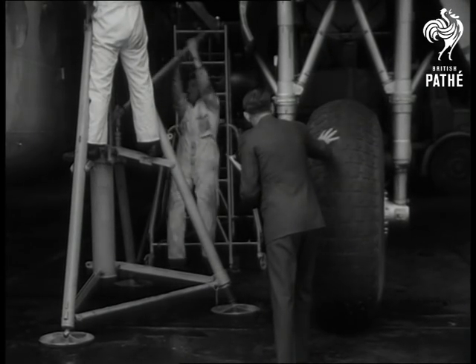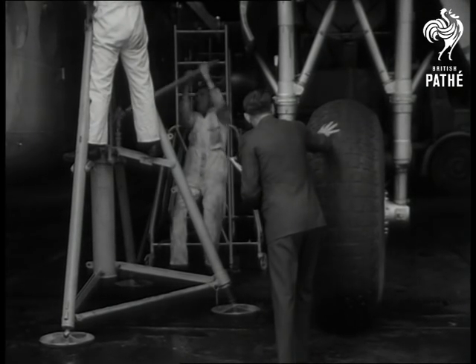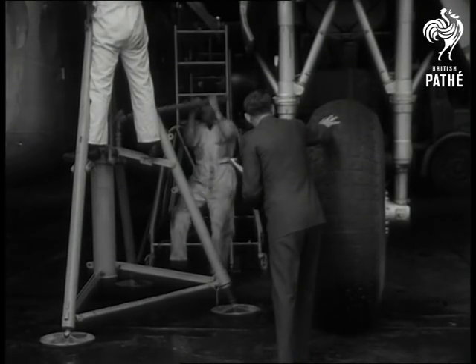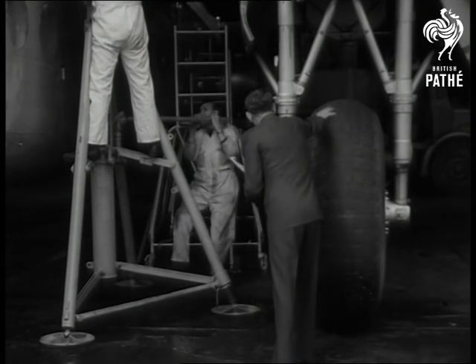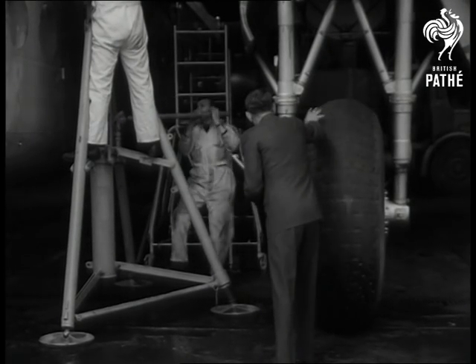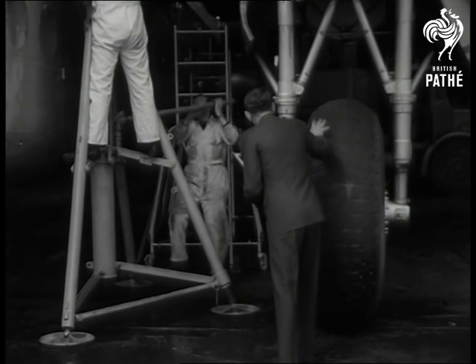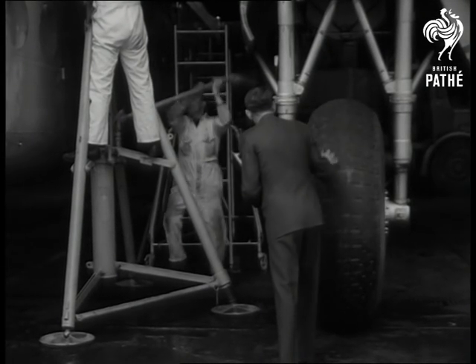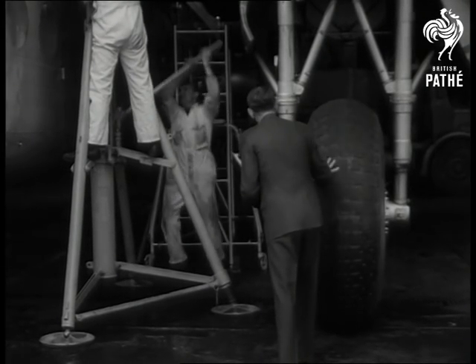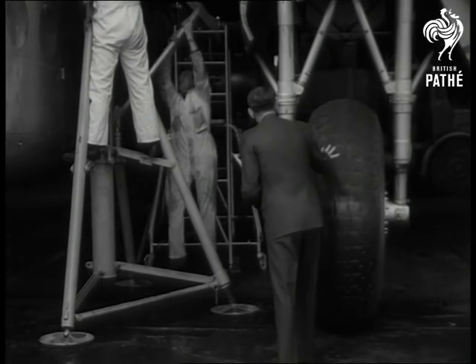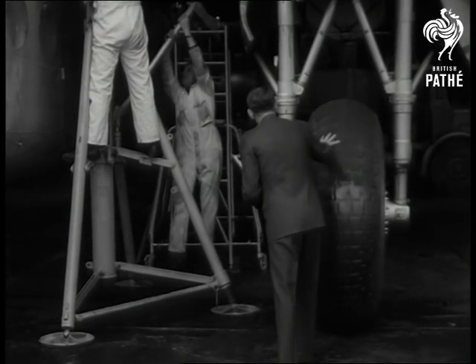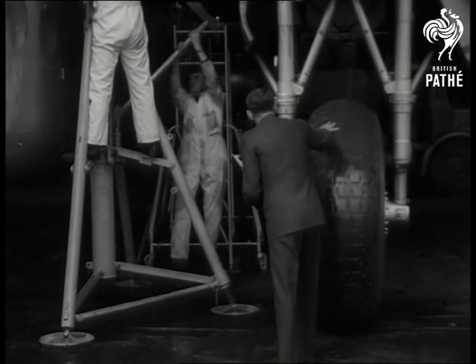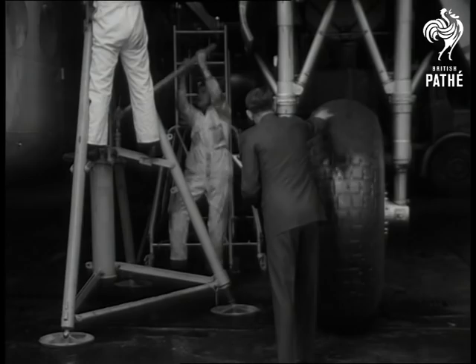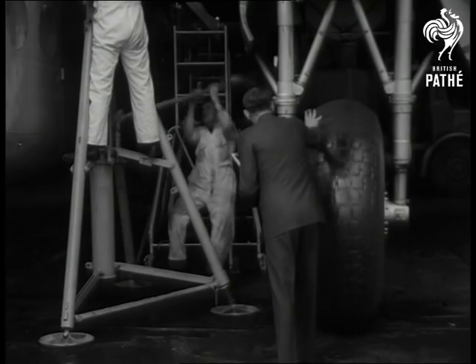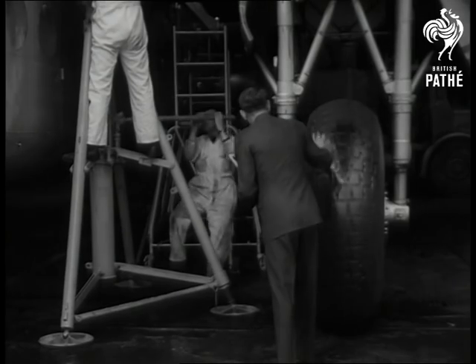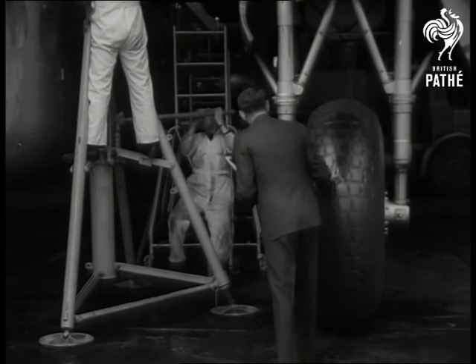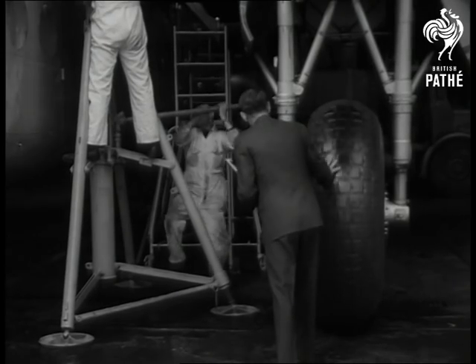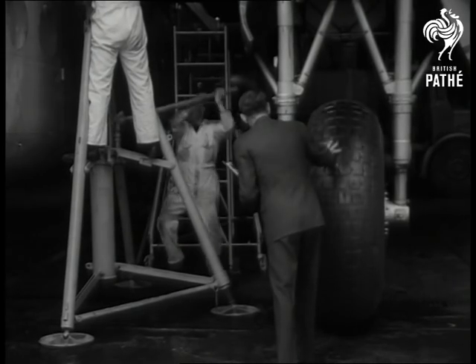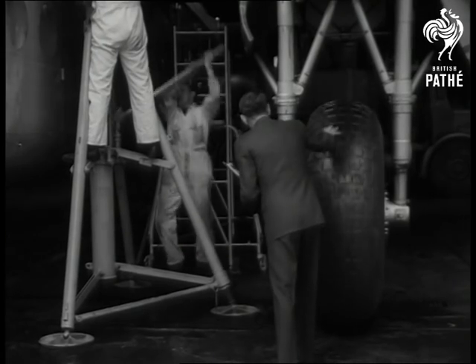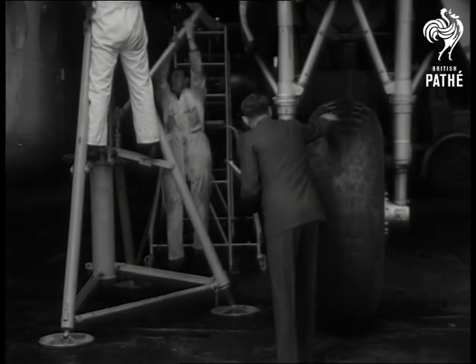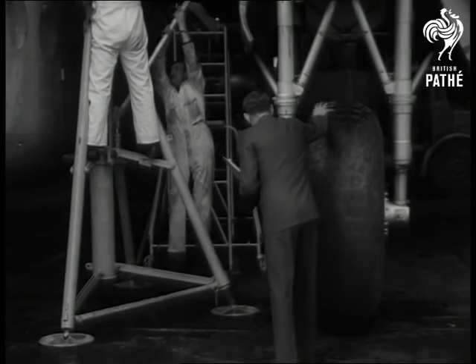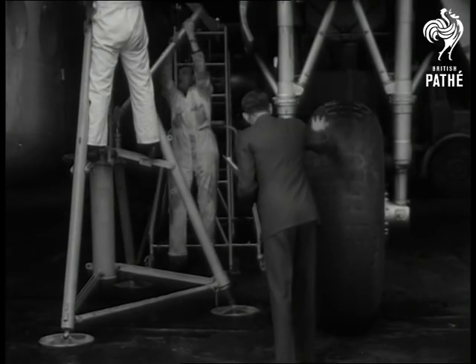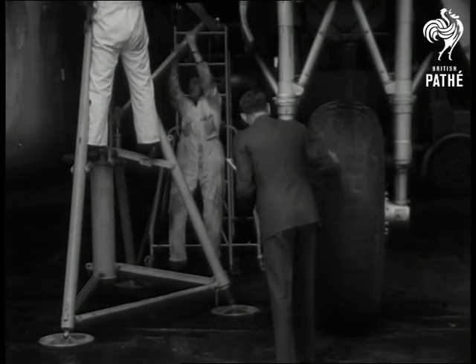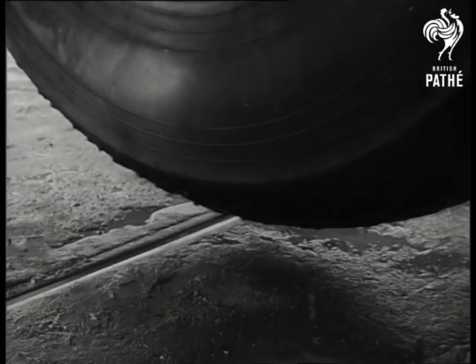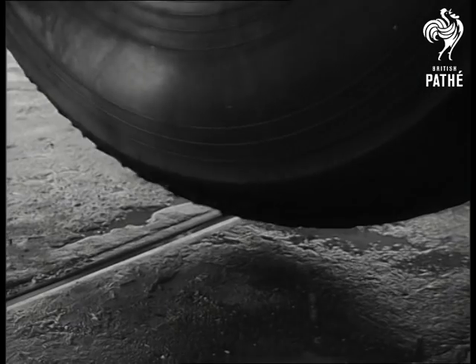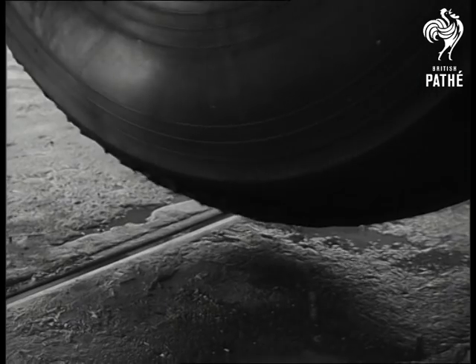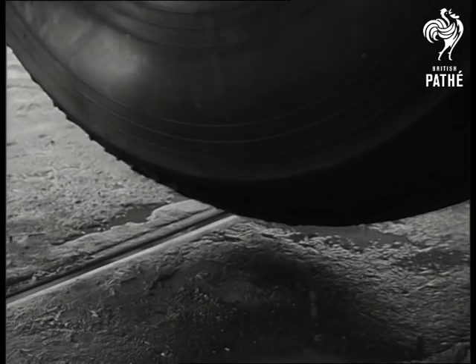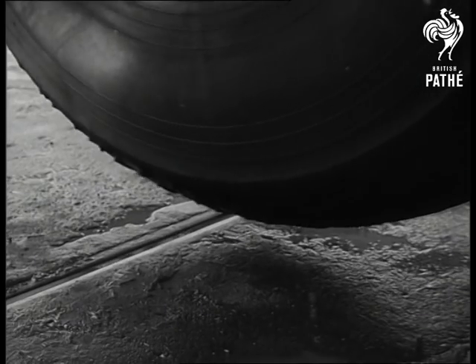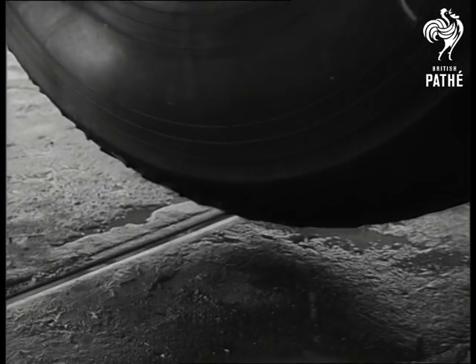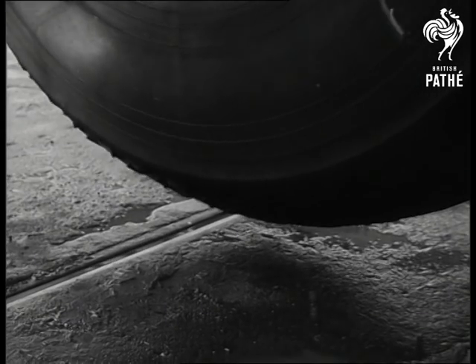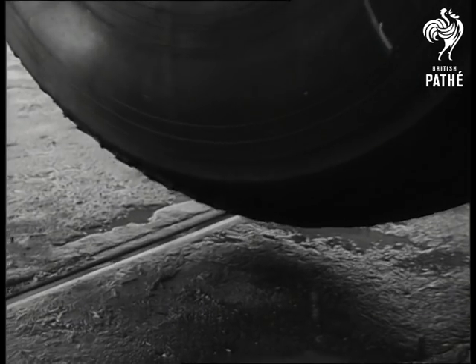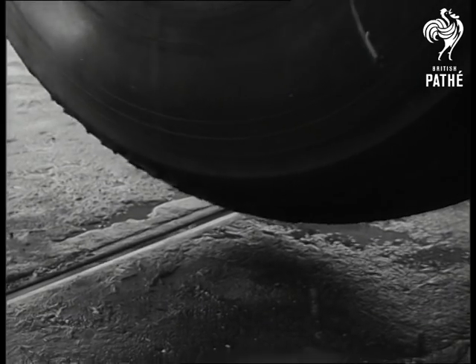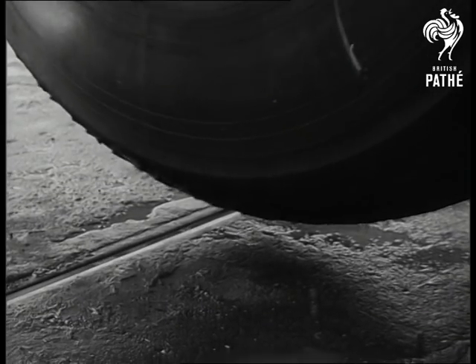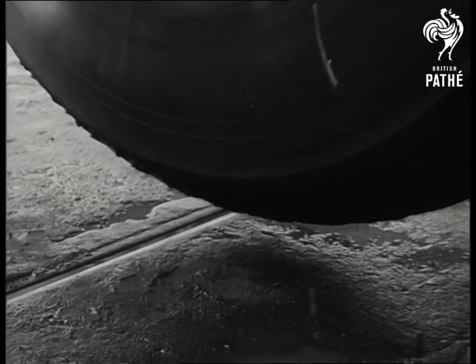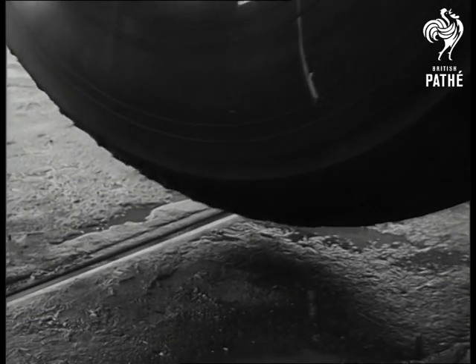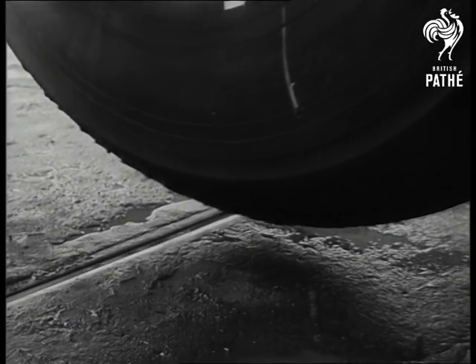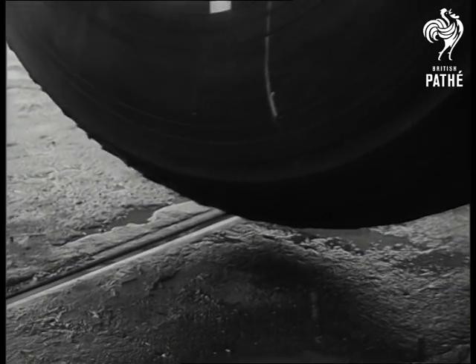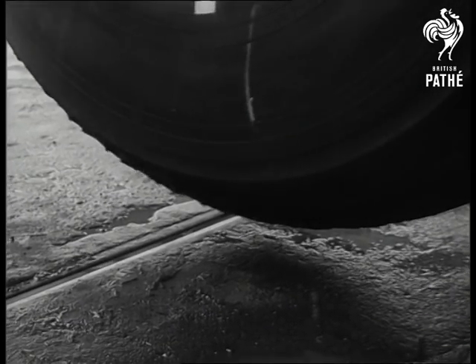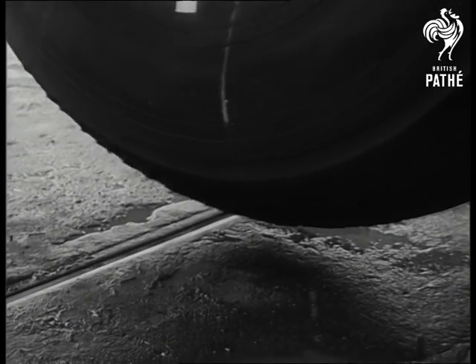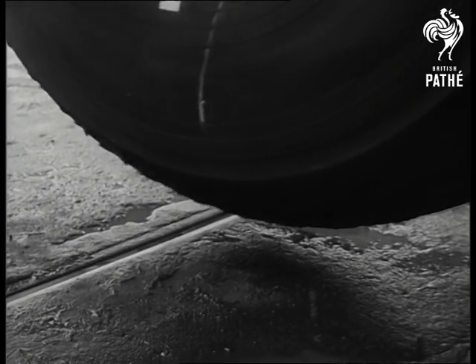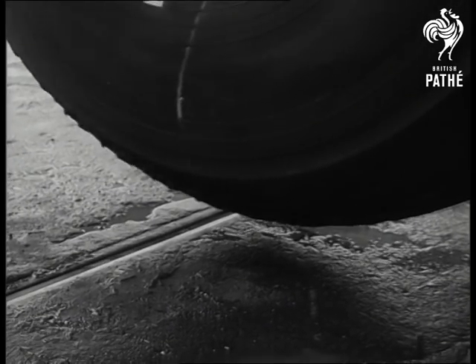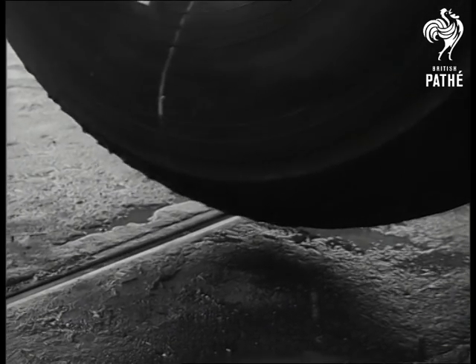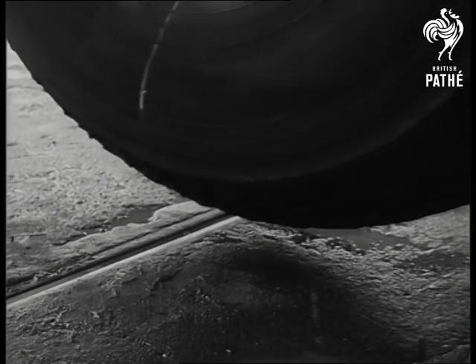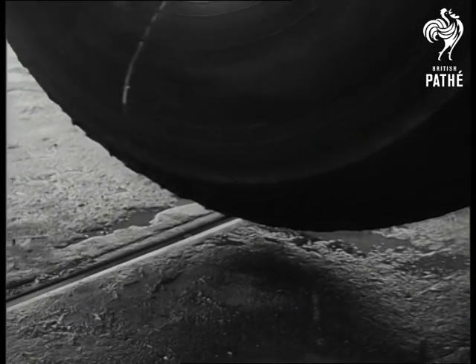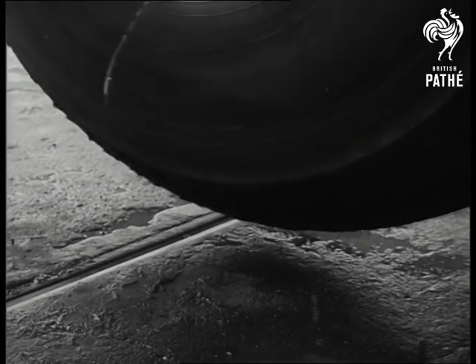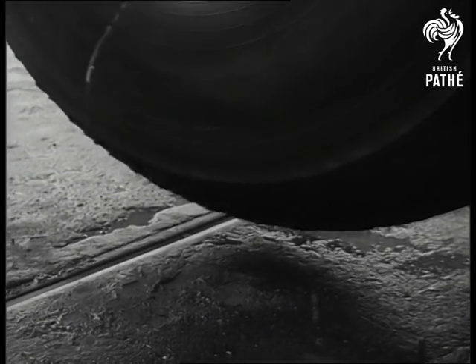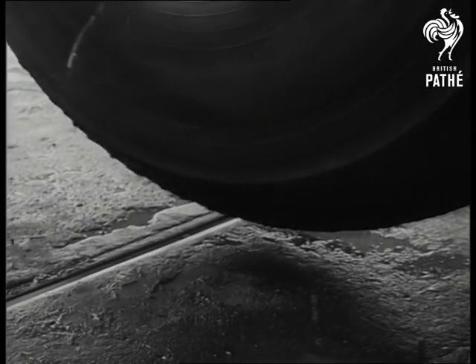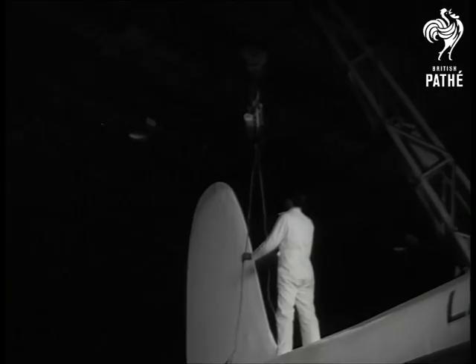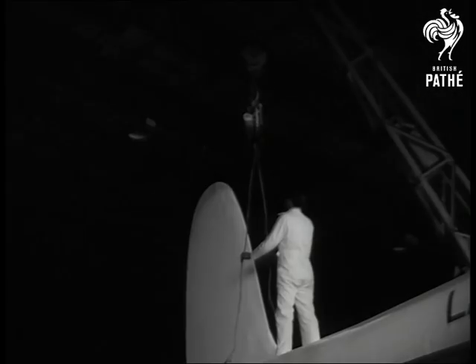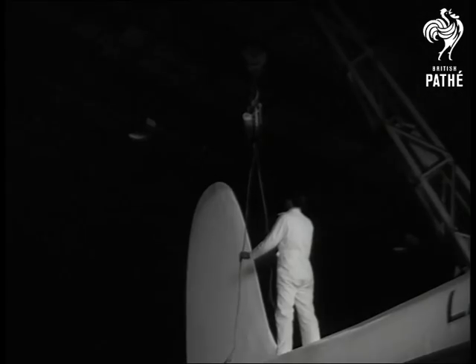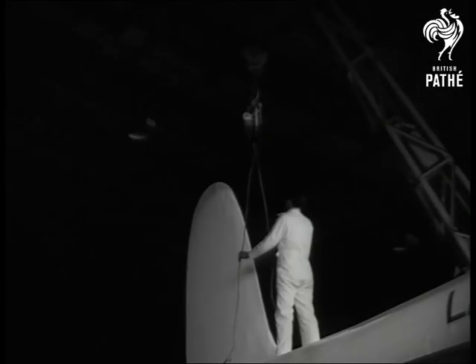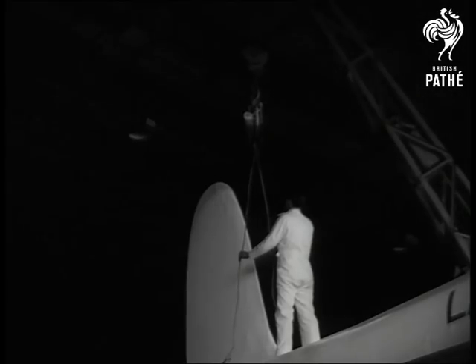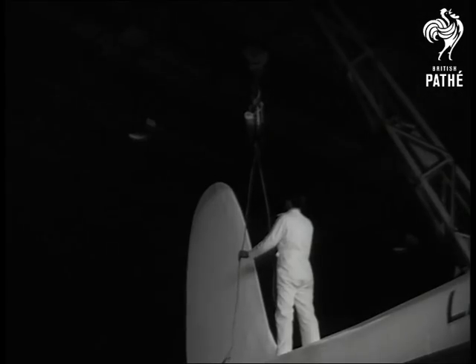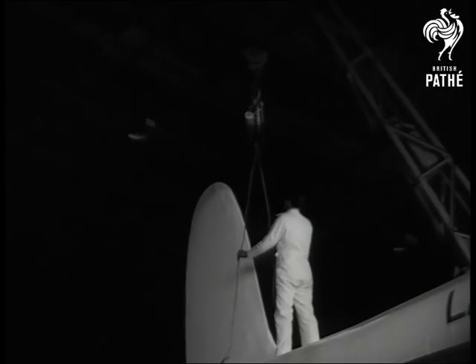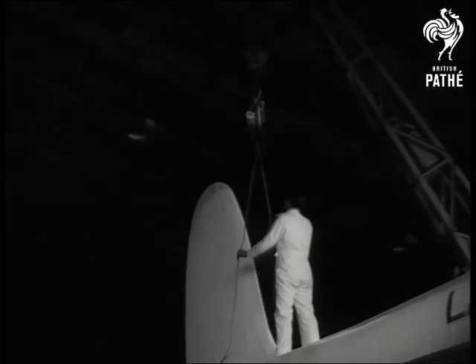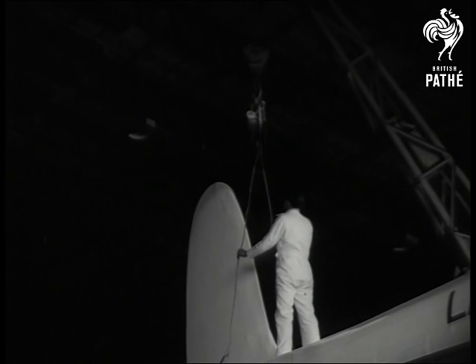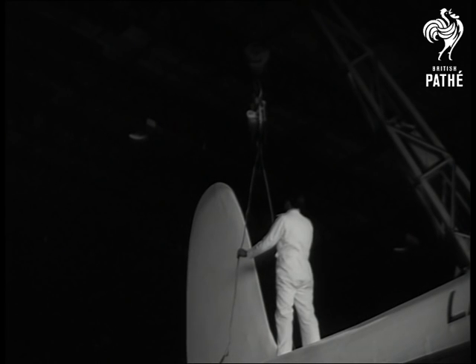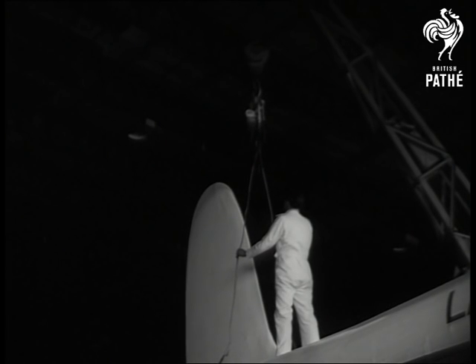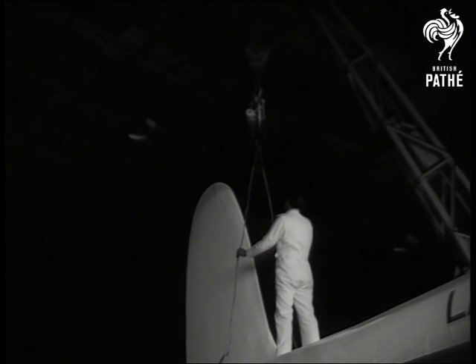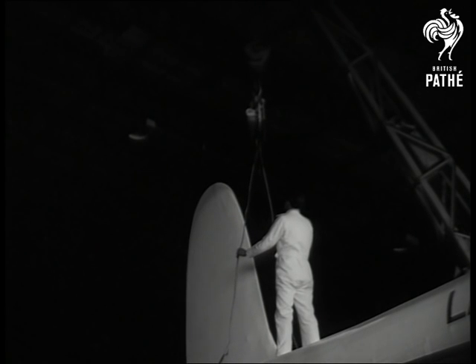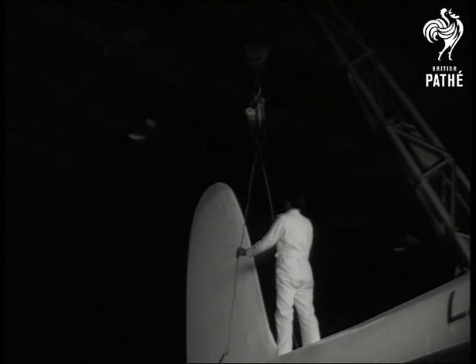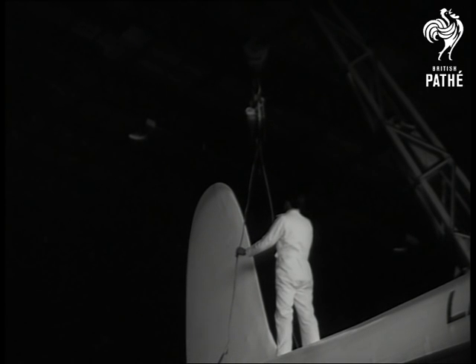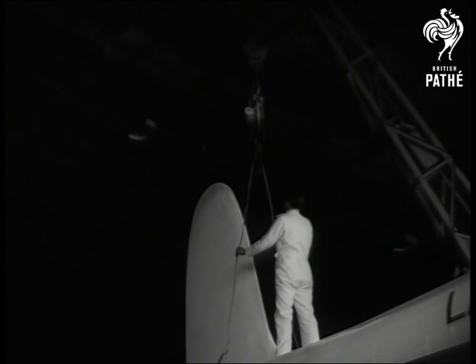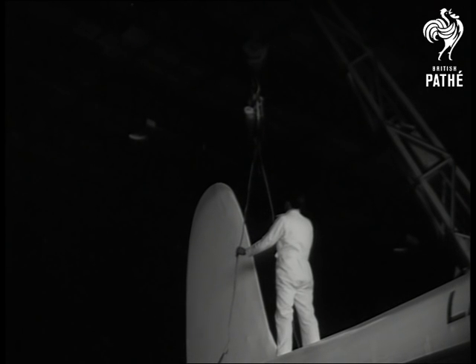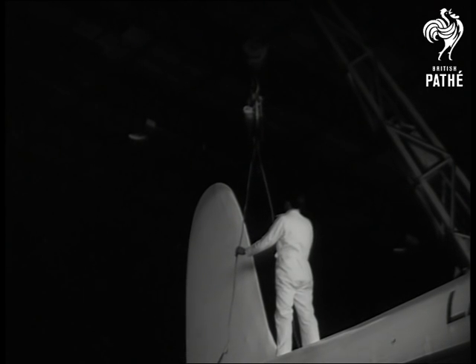Up she goes, but although her main landing wheels are free, she's still to be levelled off into her flying position. This is where the hook at the tail feels the strain.